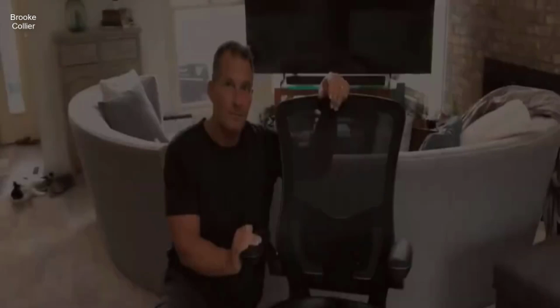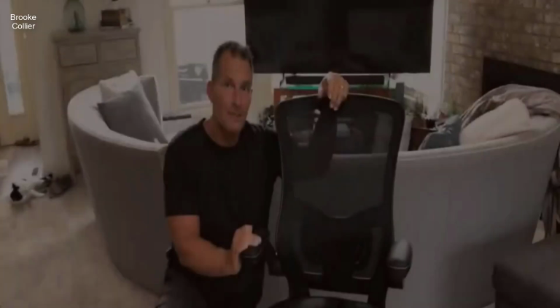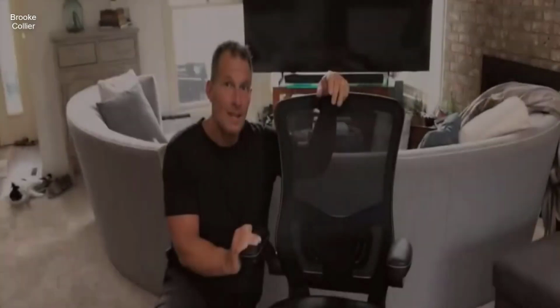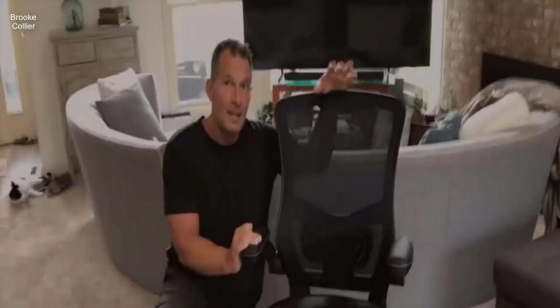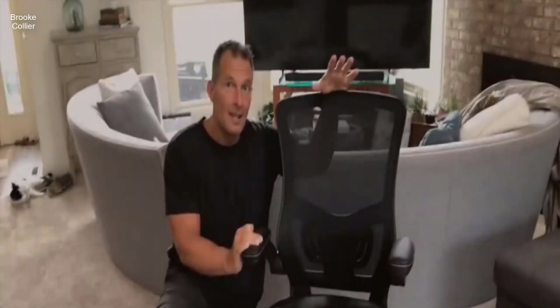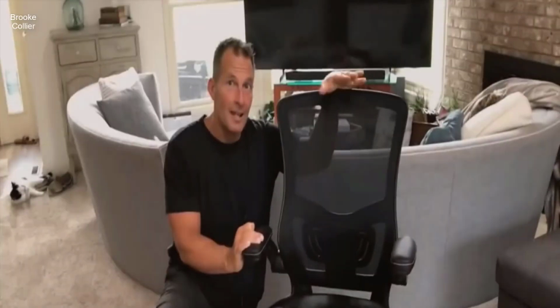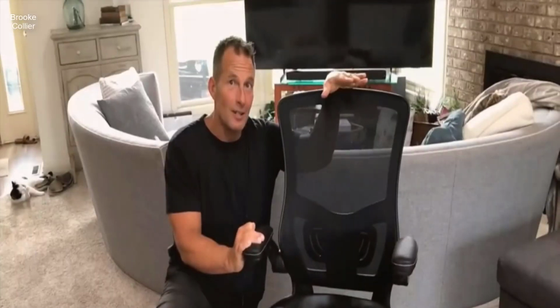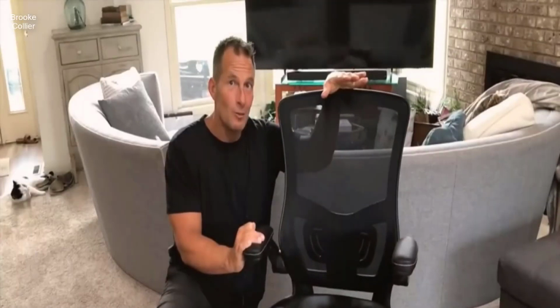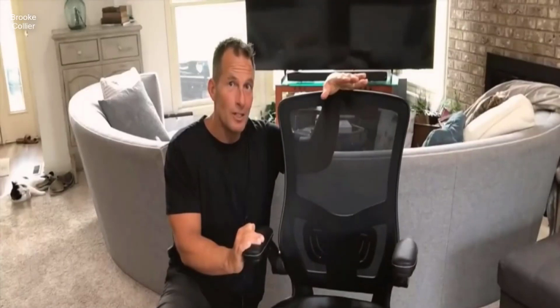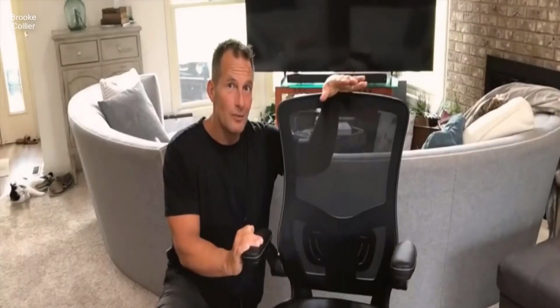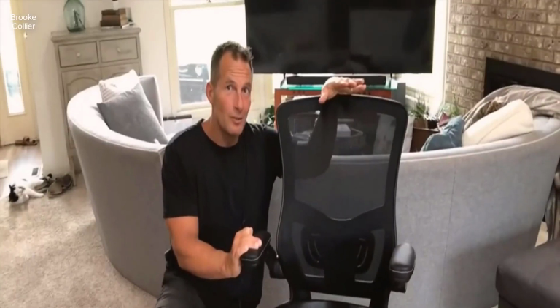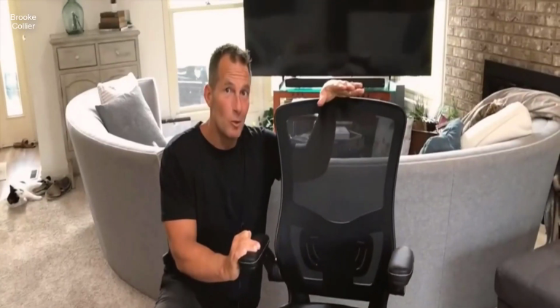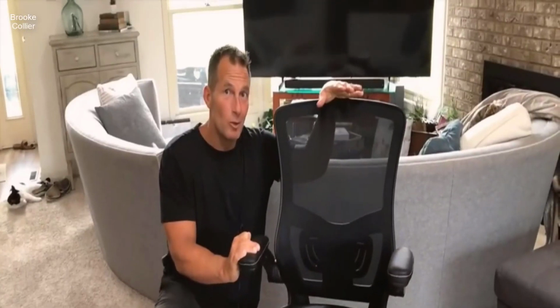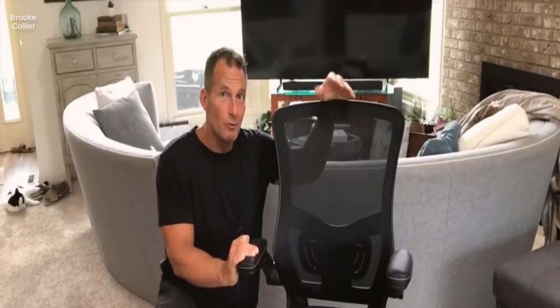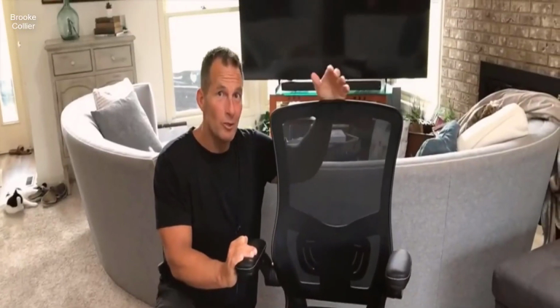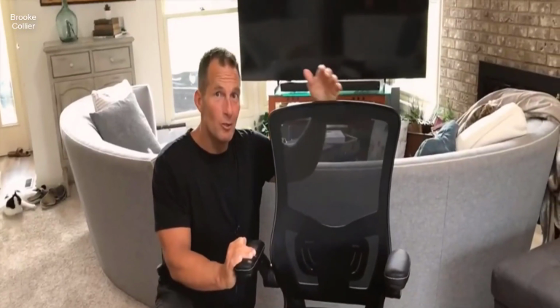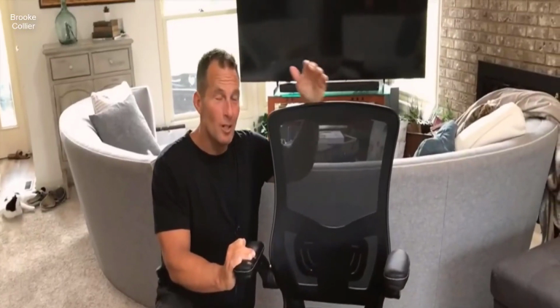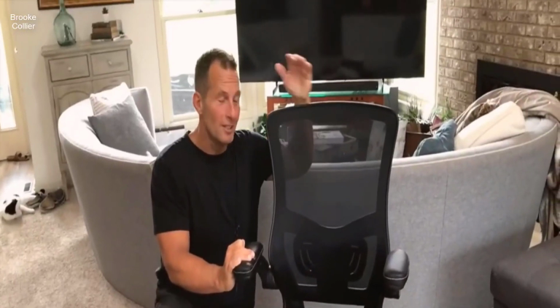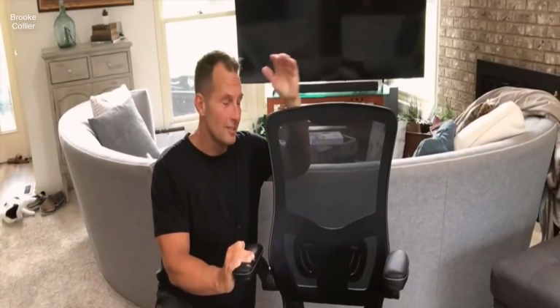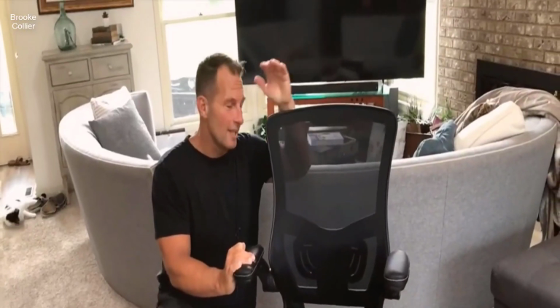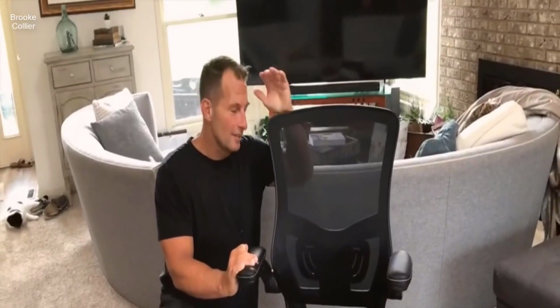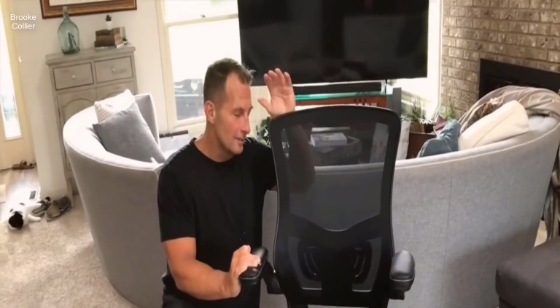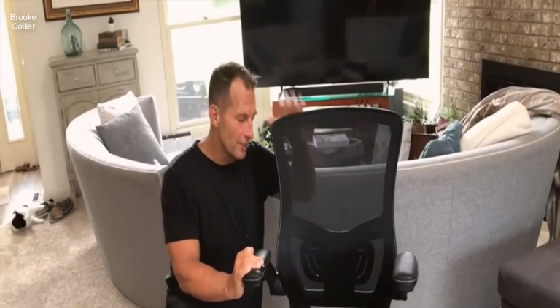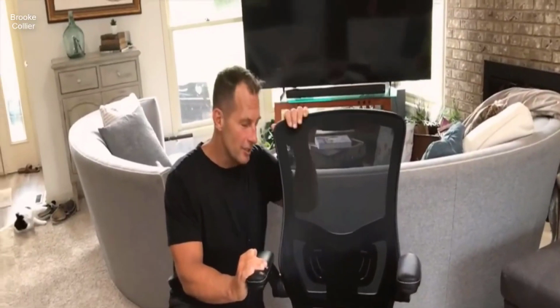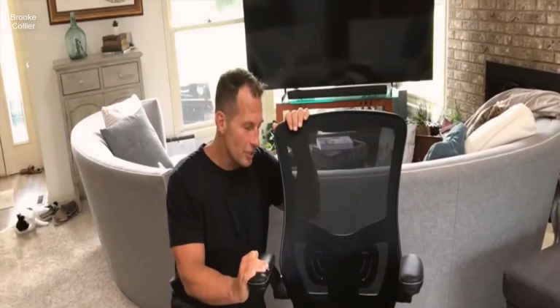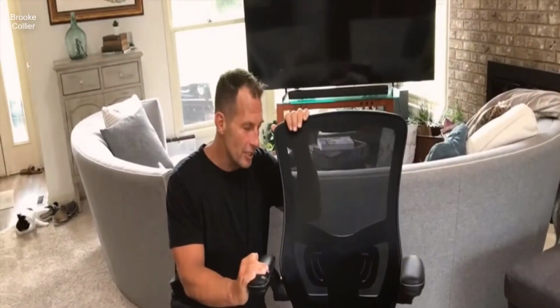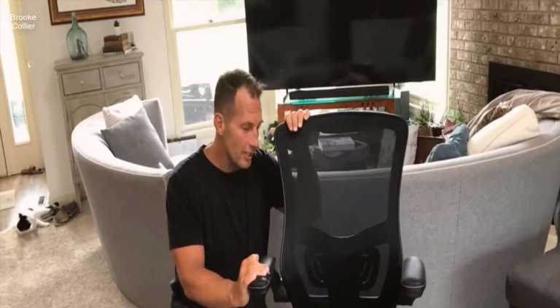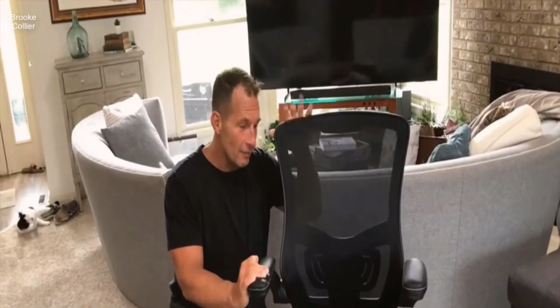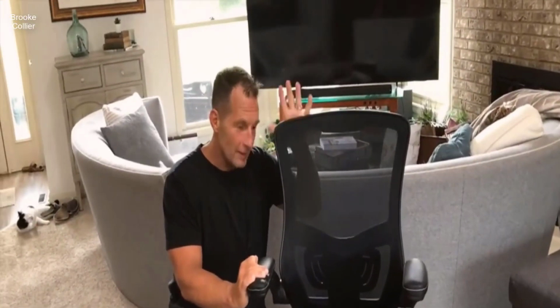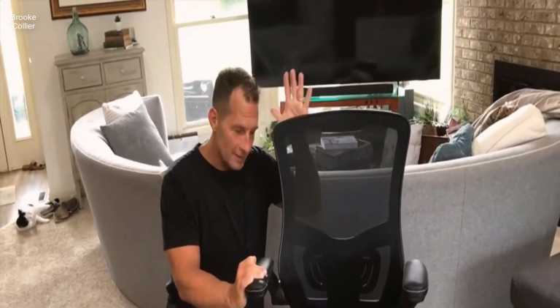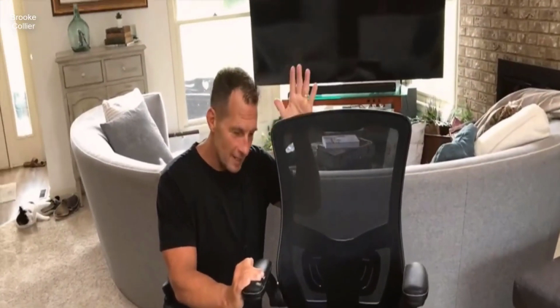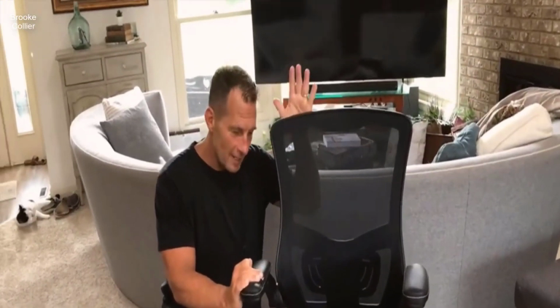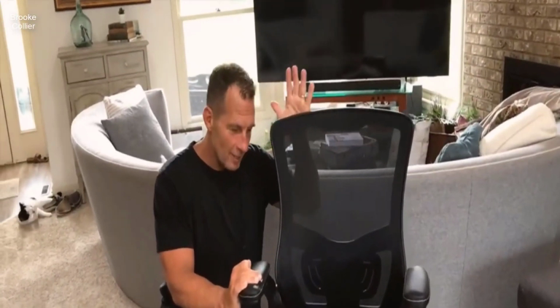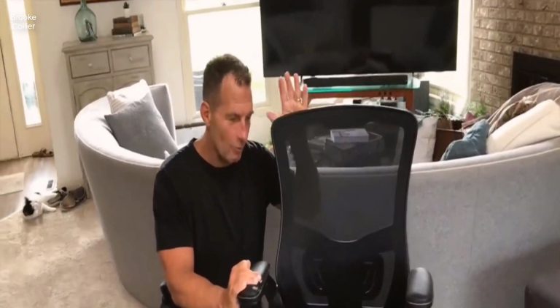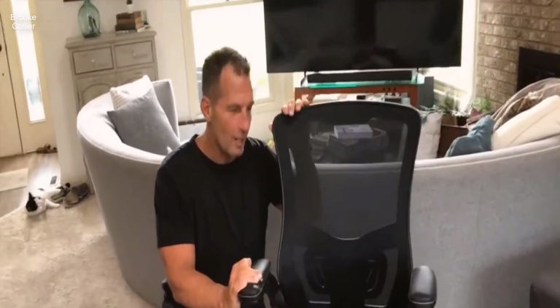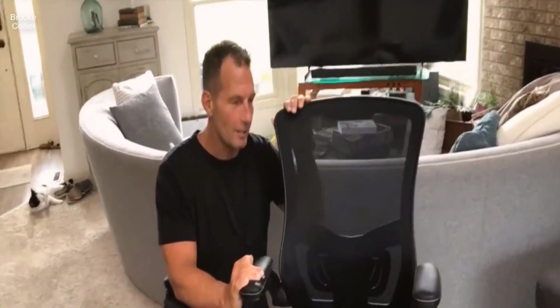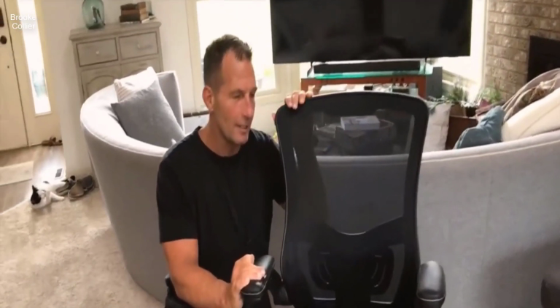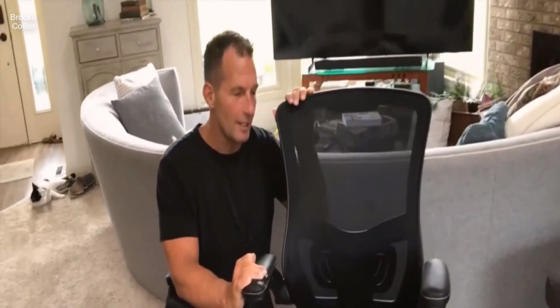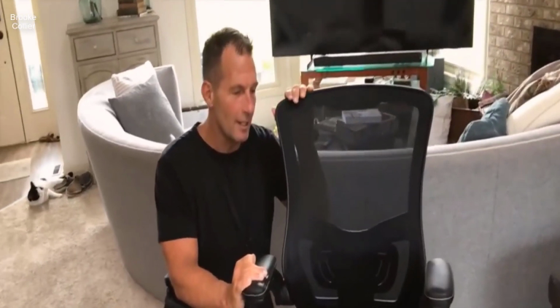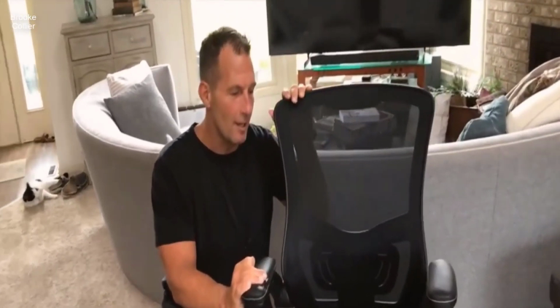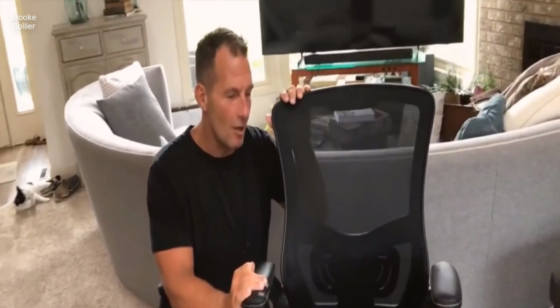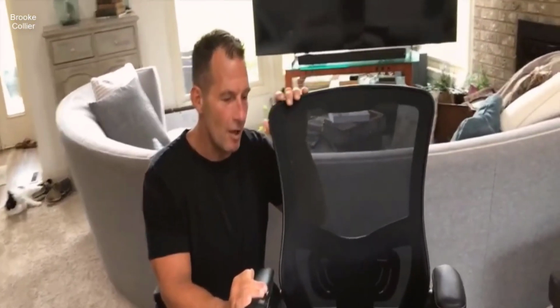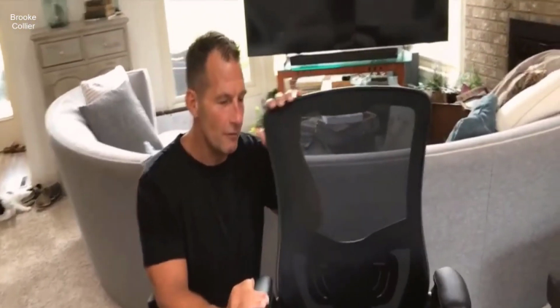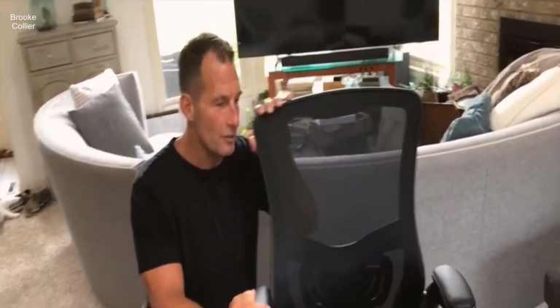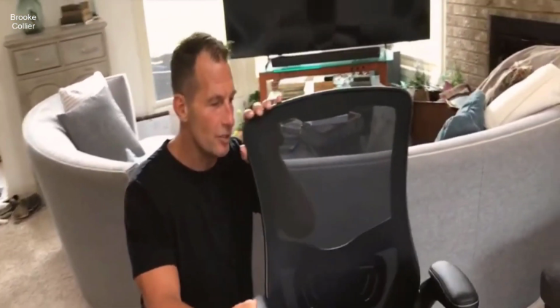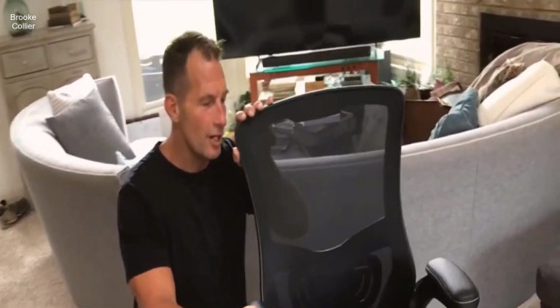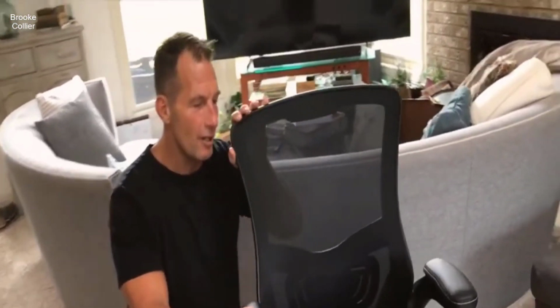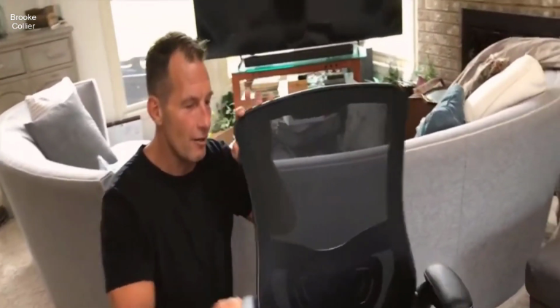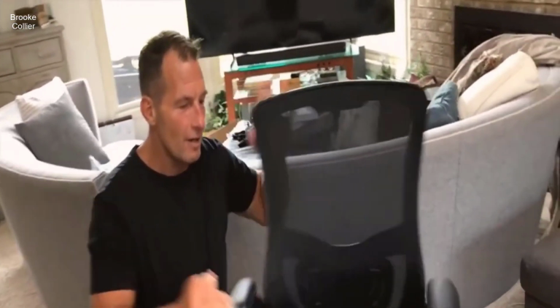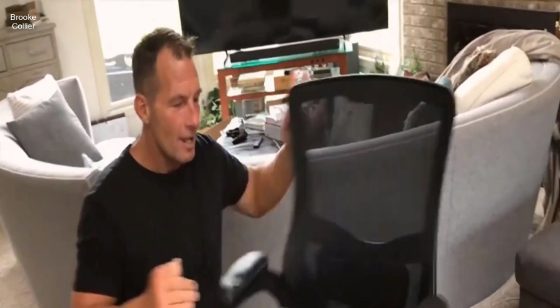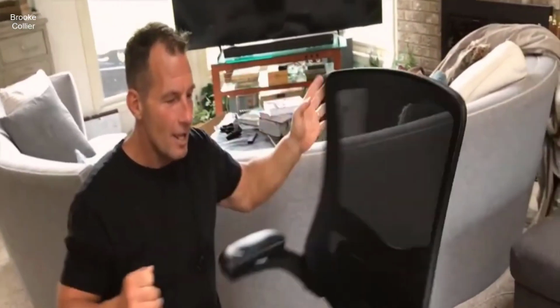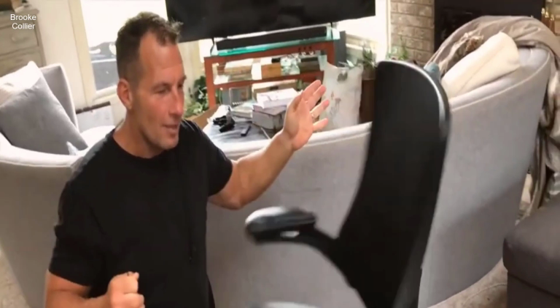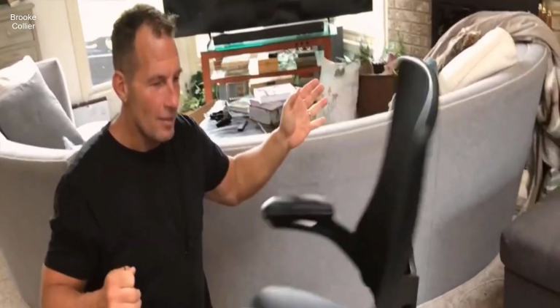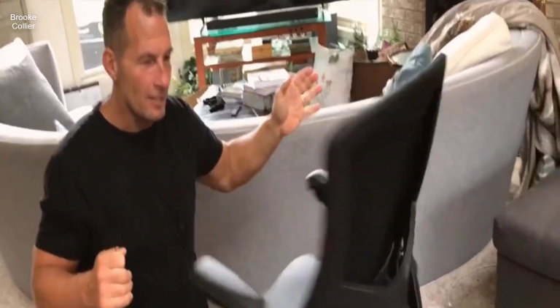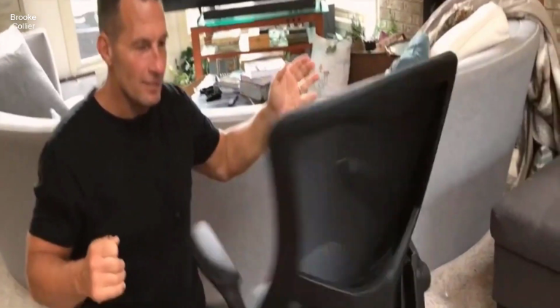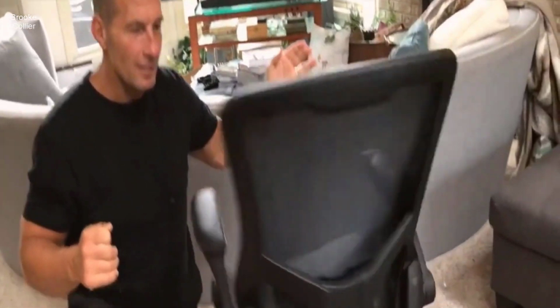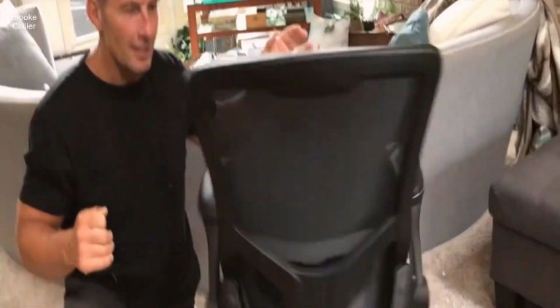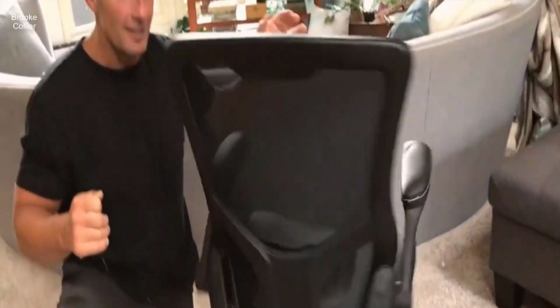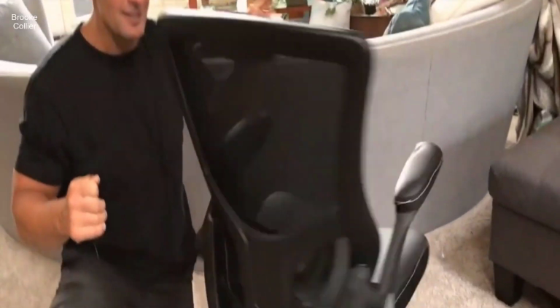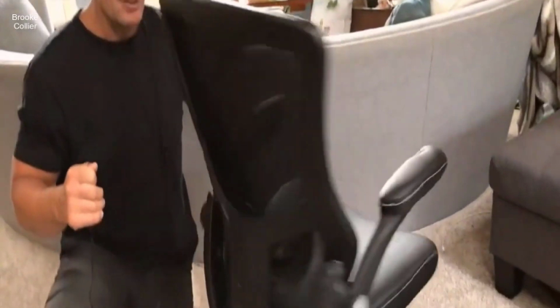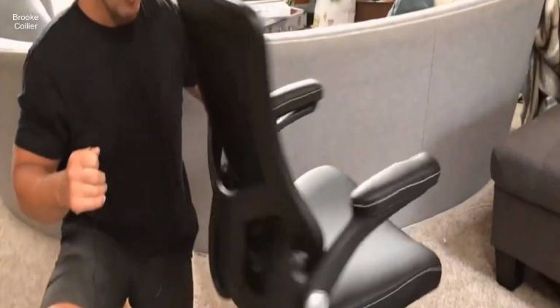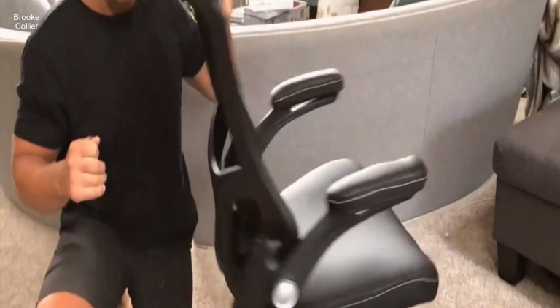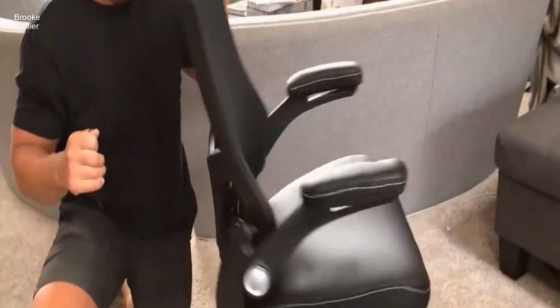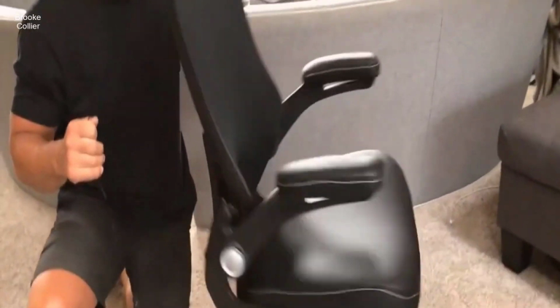Hey, I want to give you a quick review on this XZ Shea office chair. This is awesome.